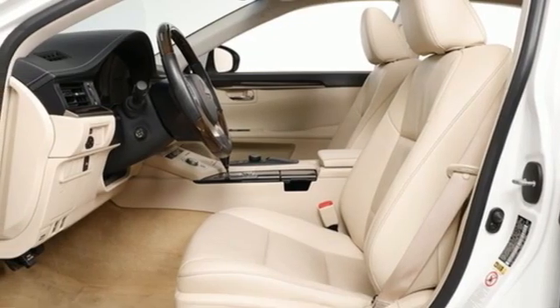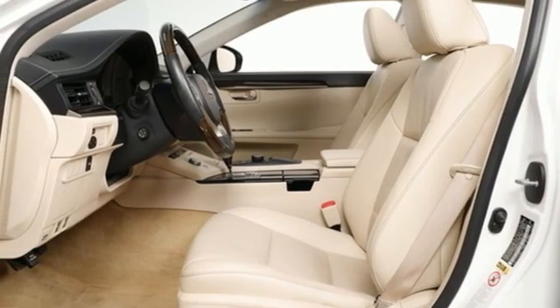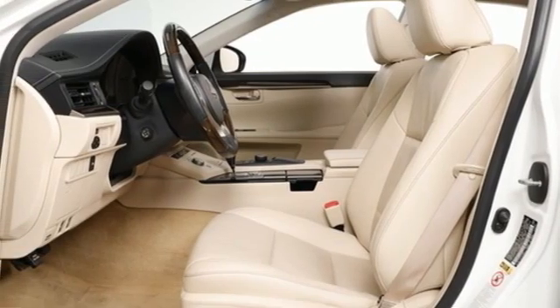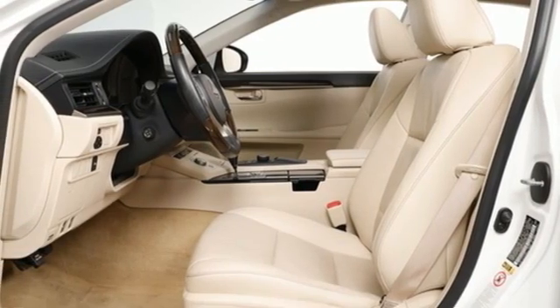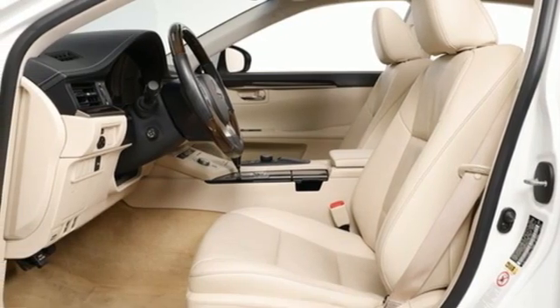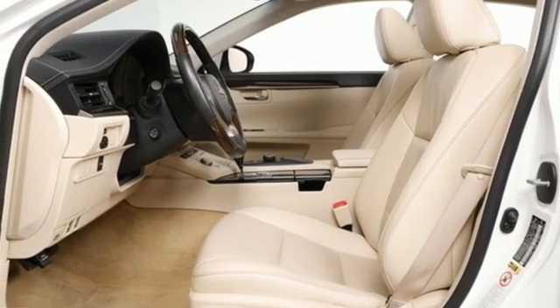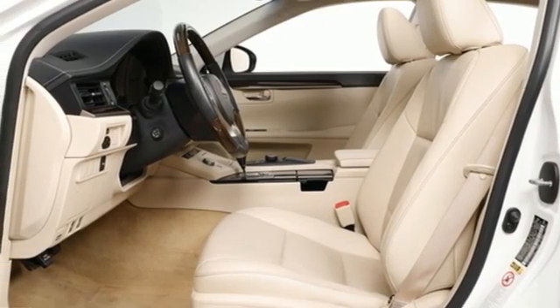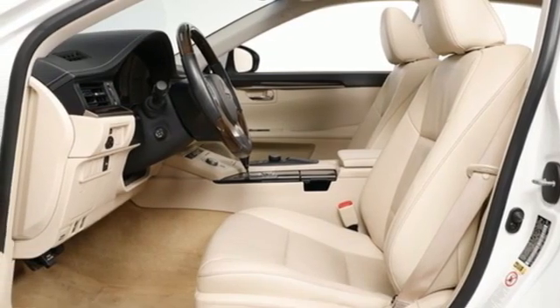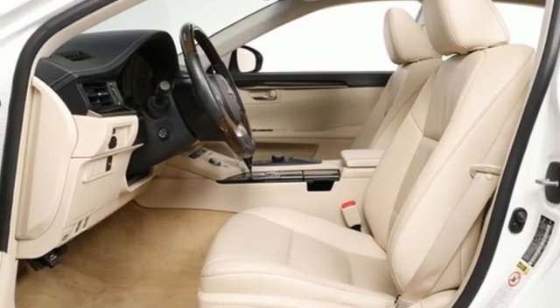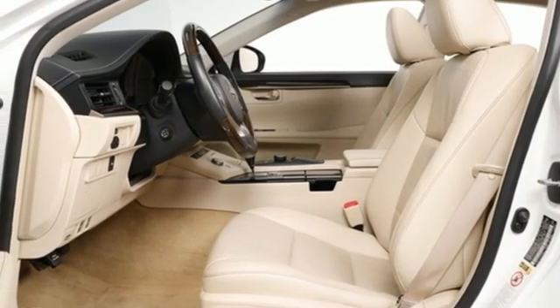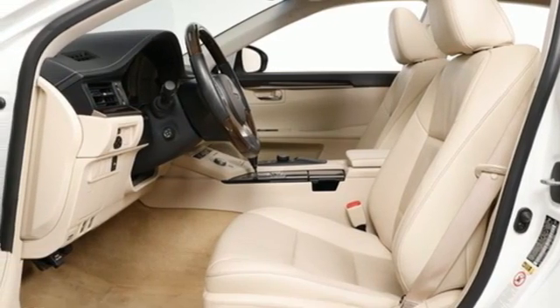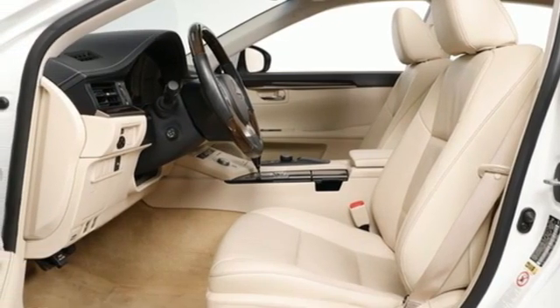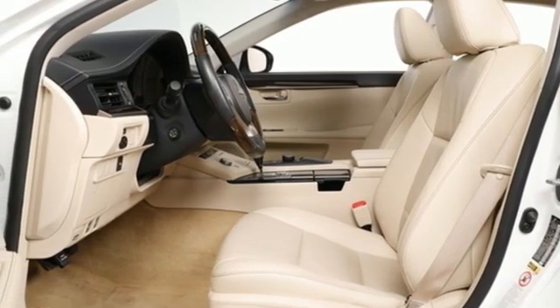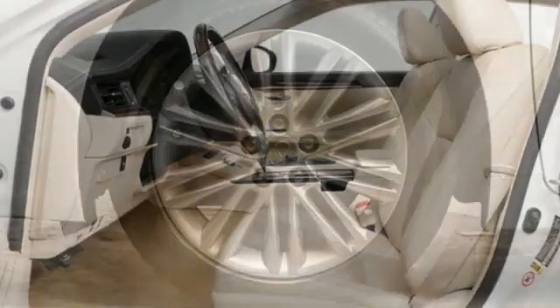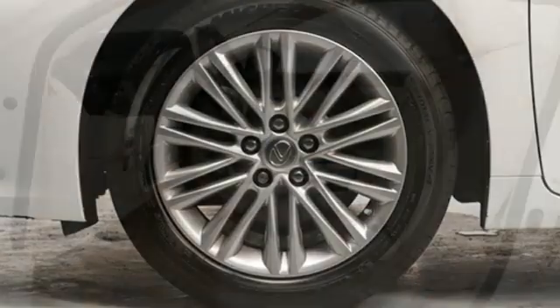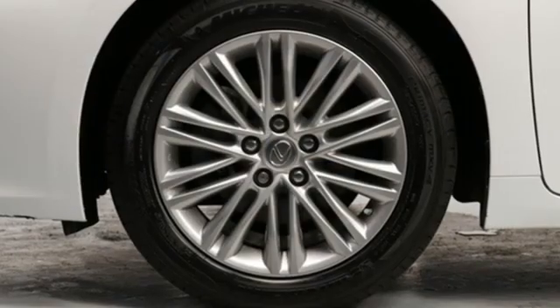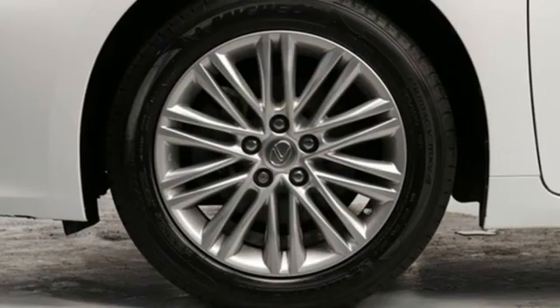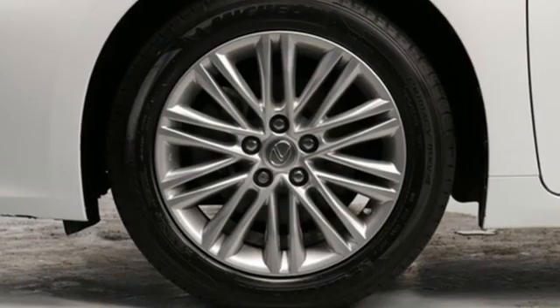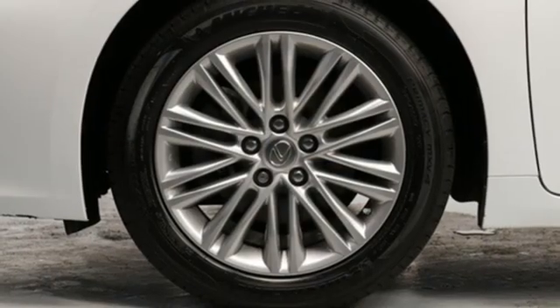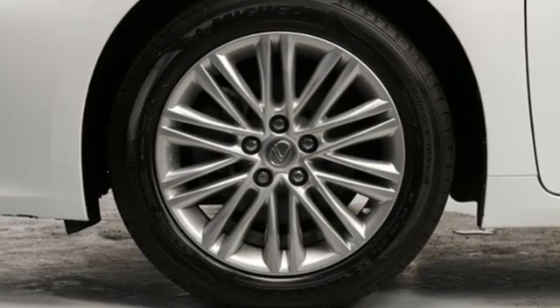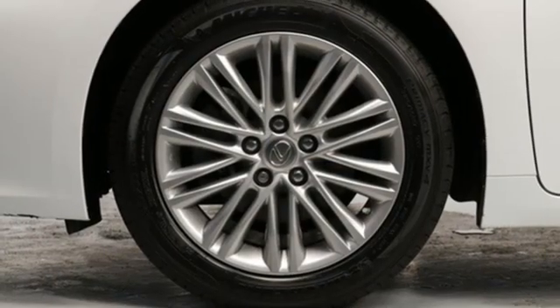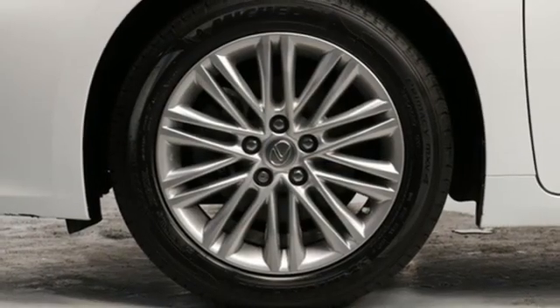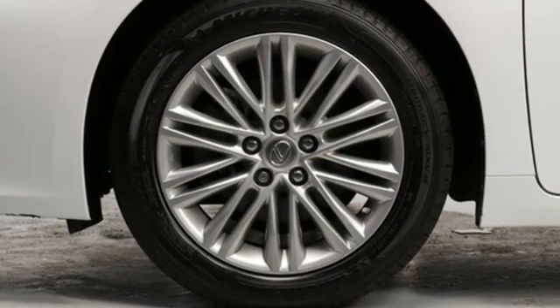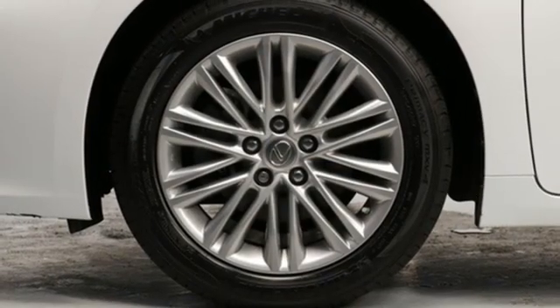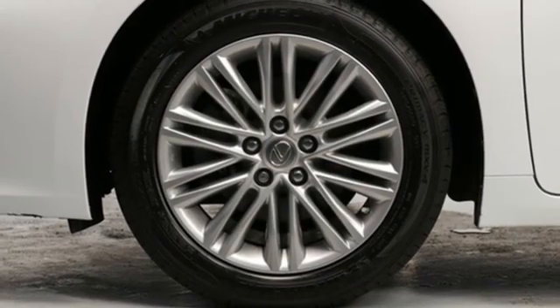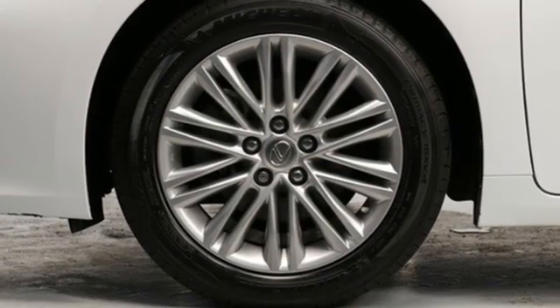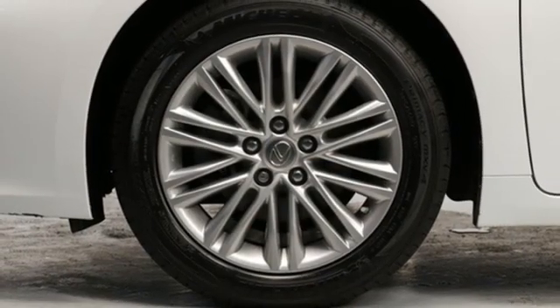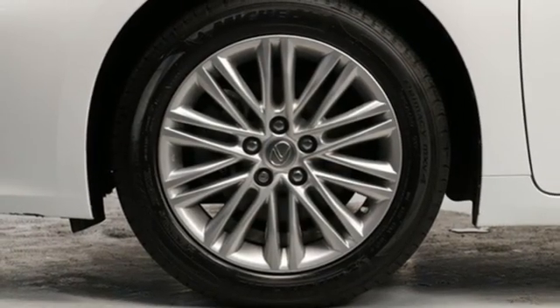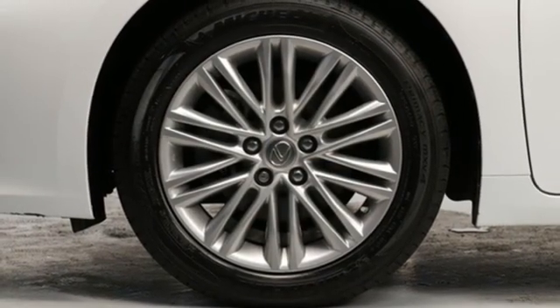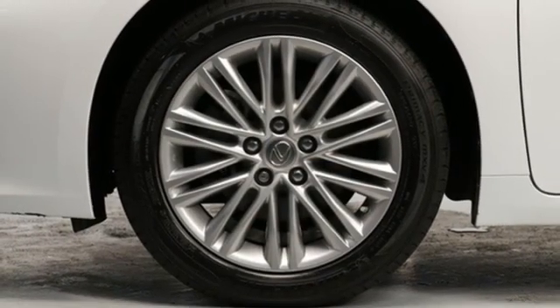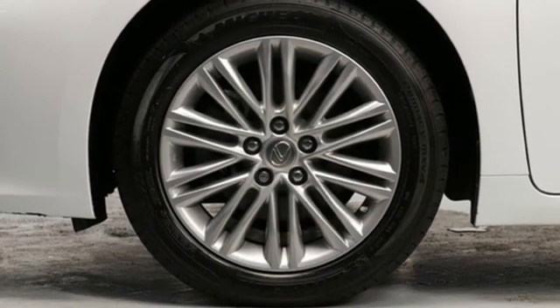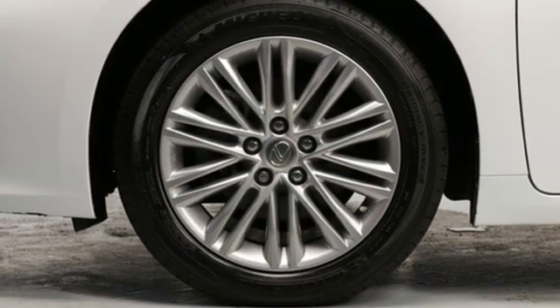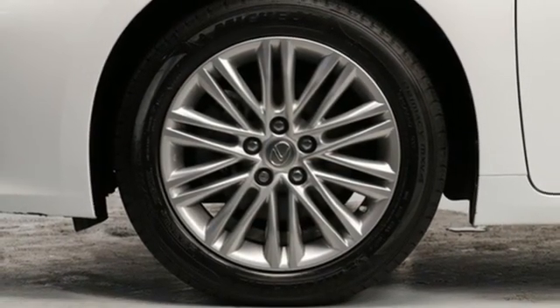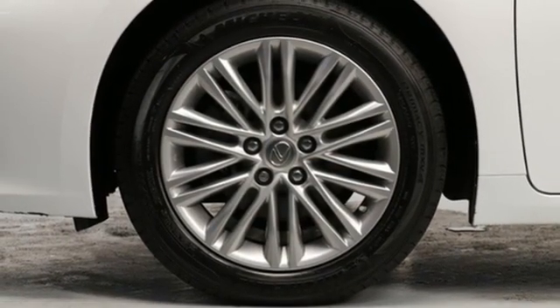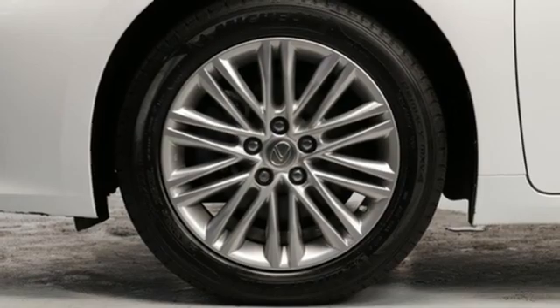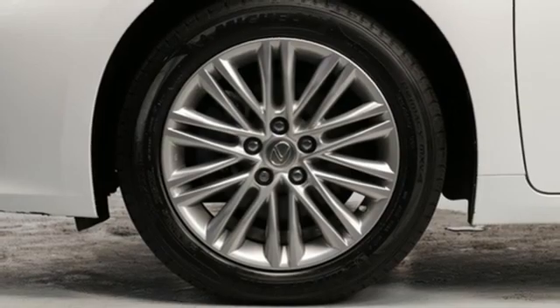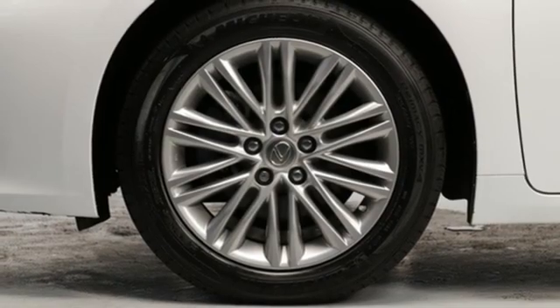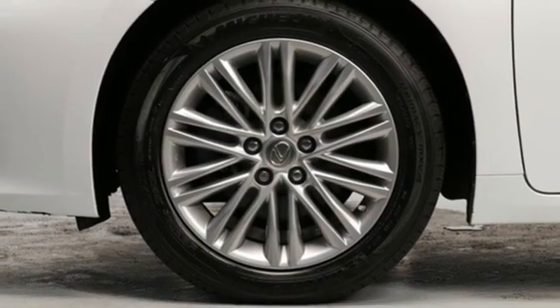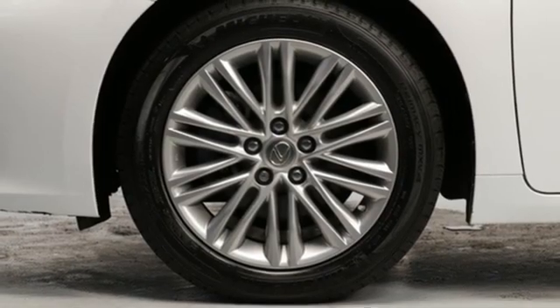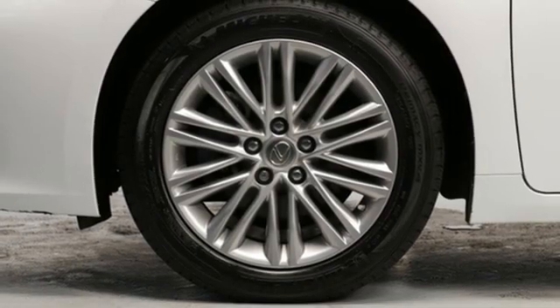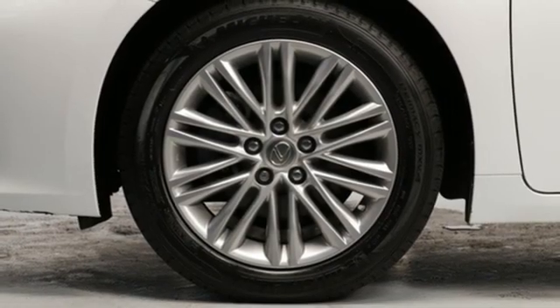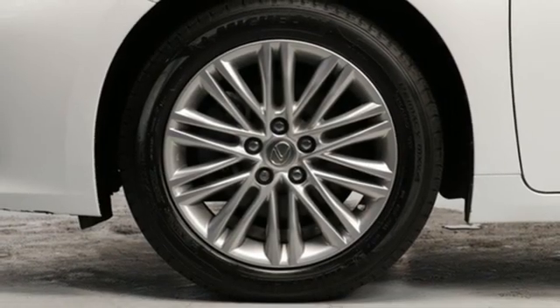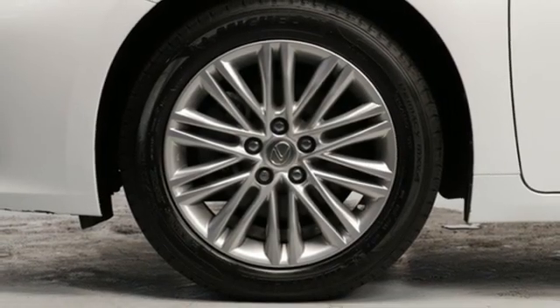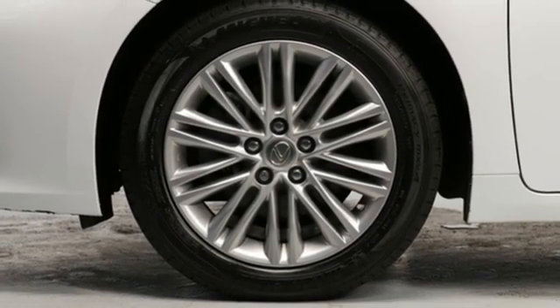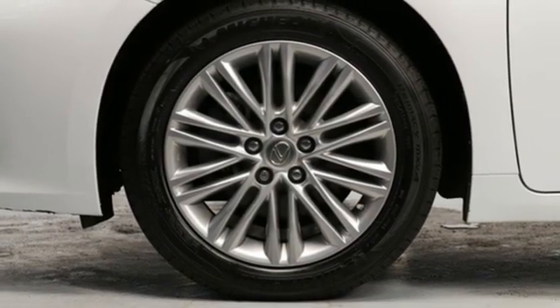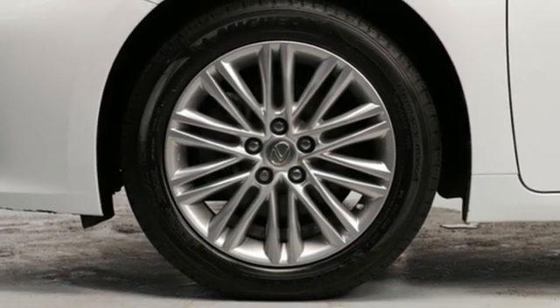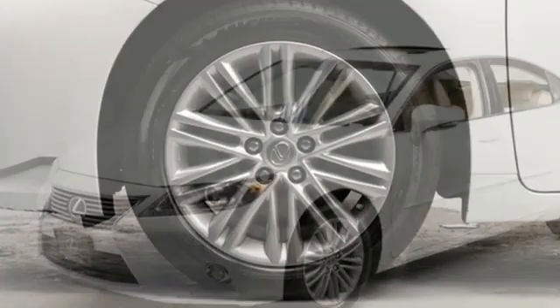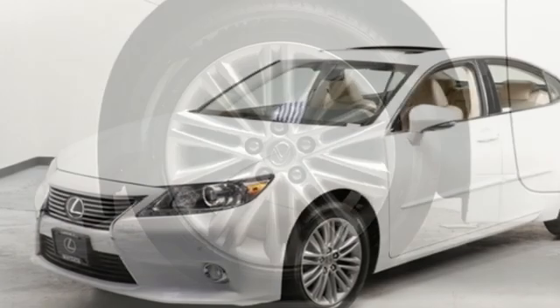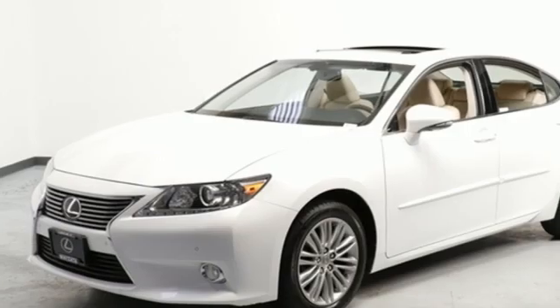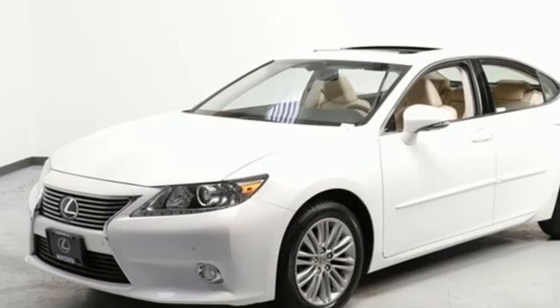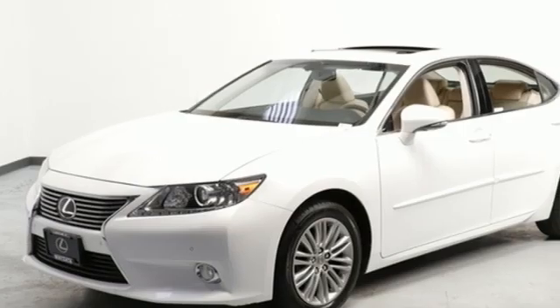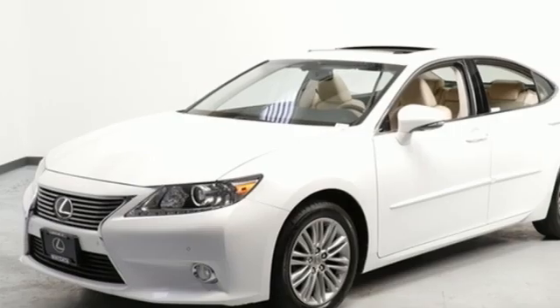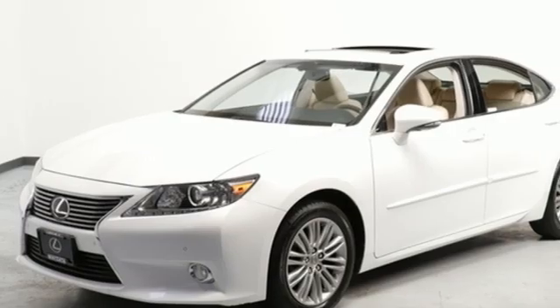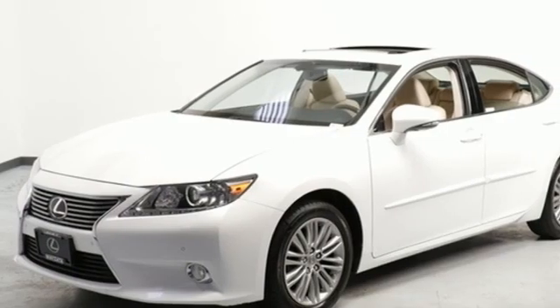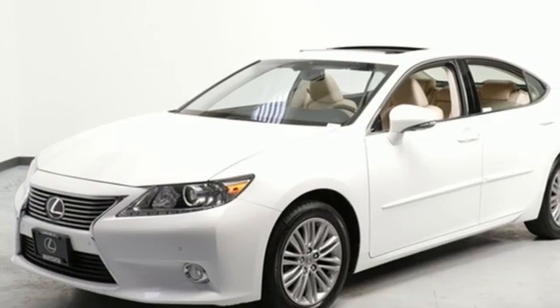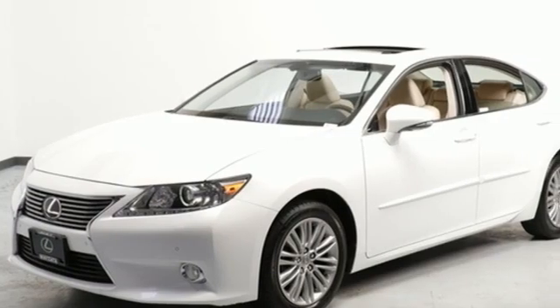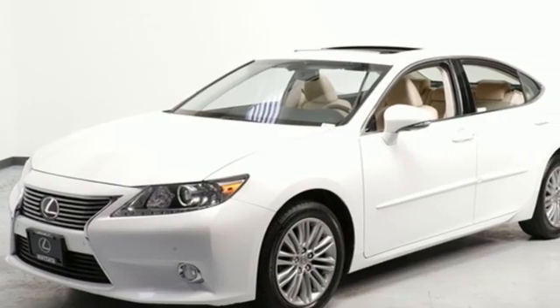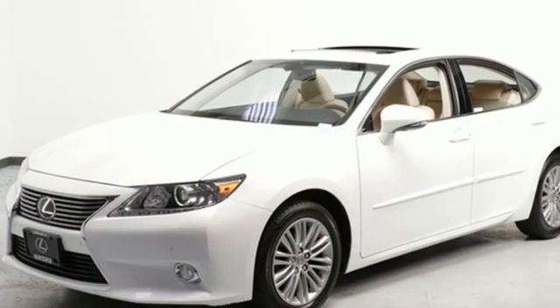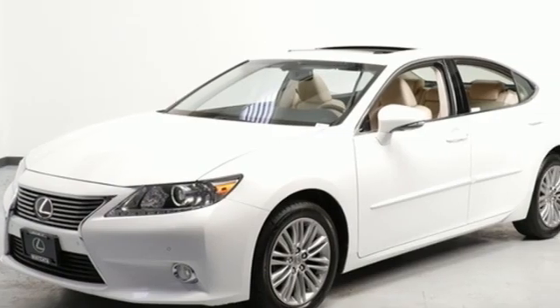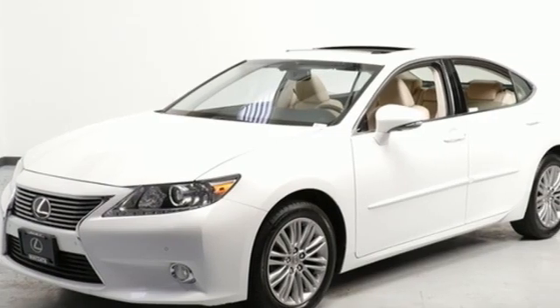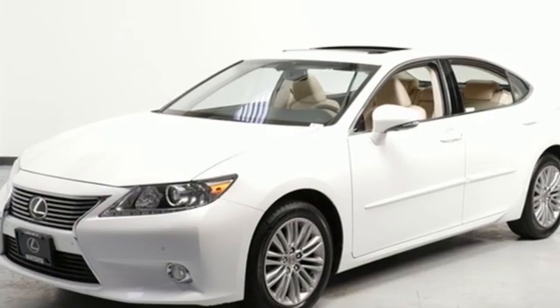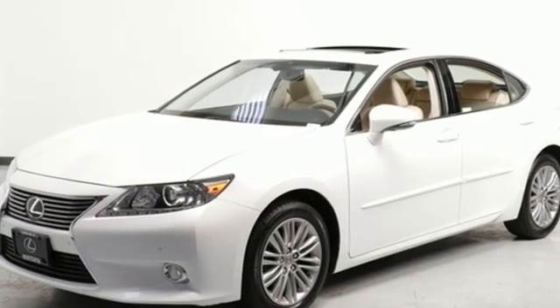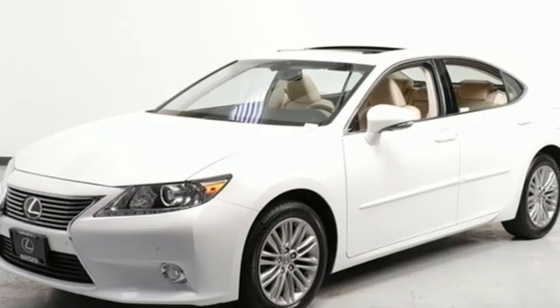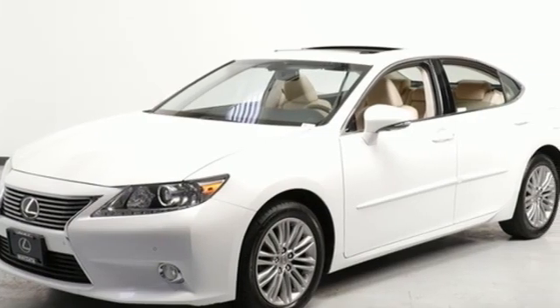Manual tilting steering column, front wheel drive, auto dimming rear view mirror, and automatic transmission.